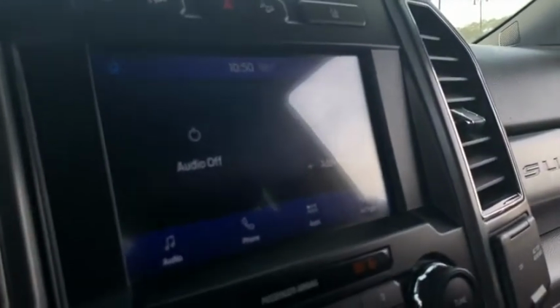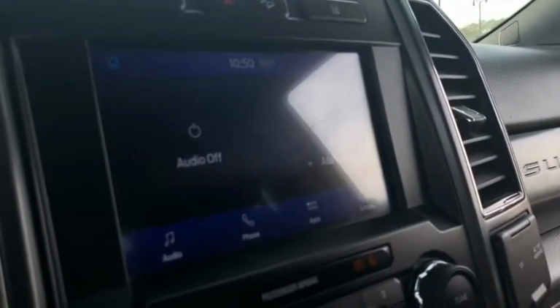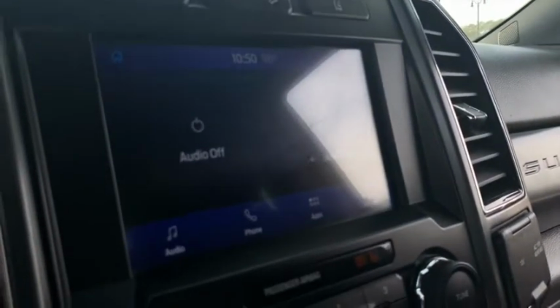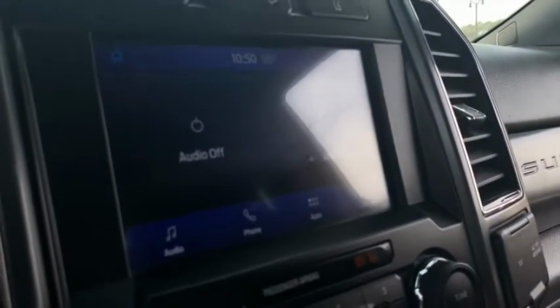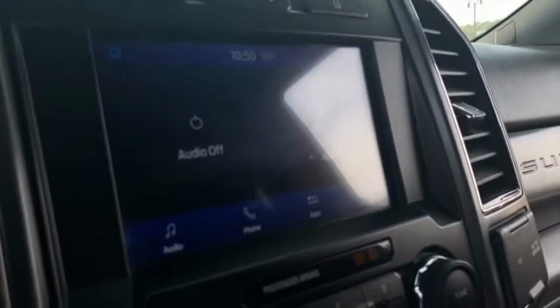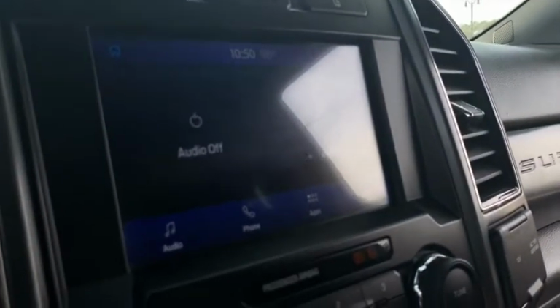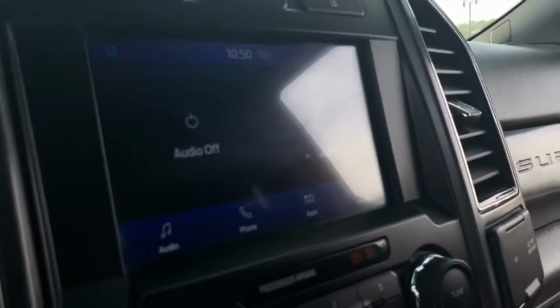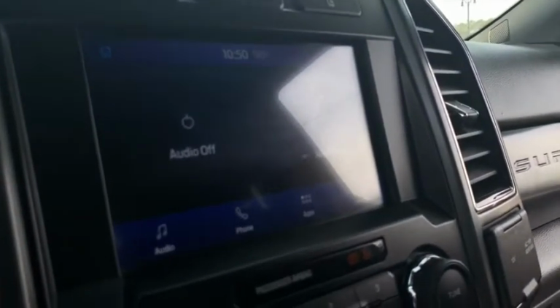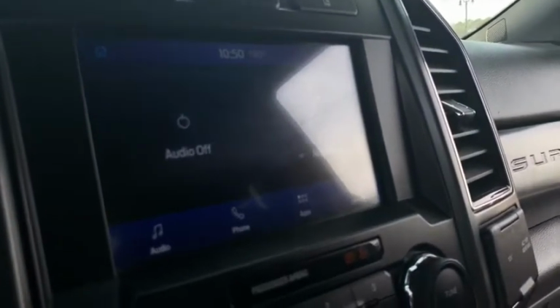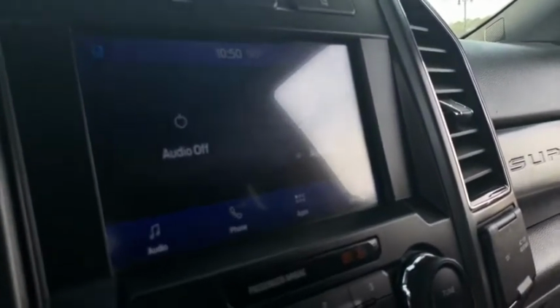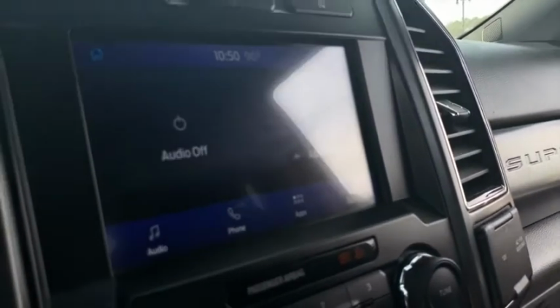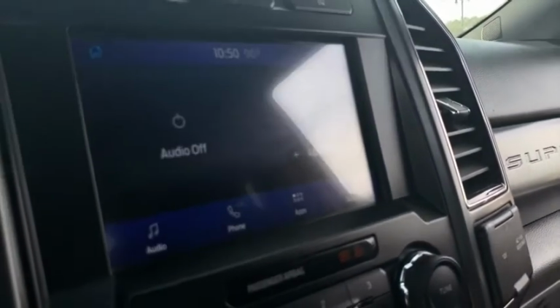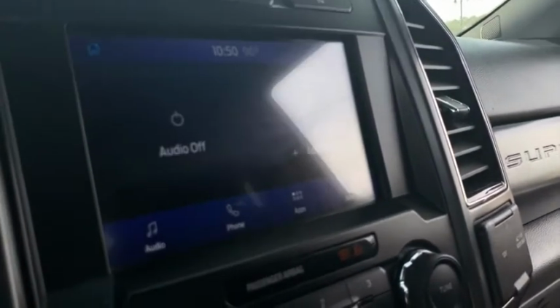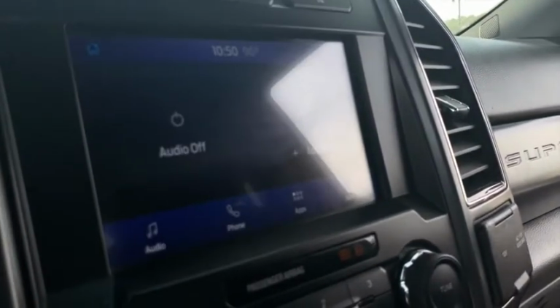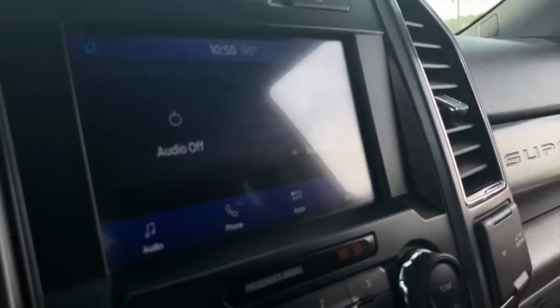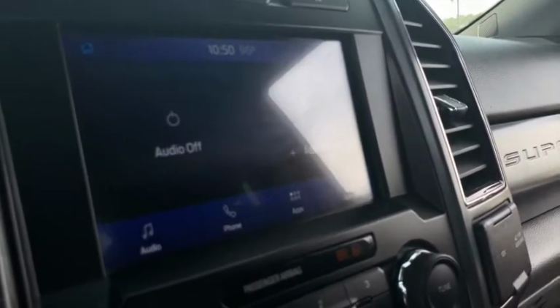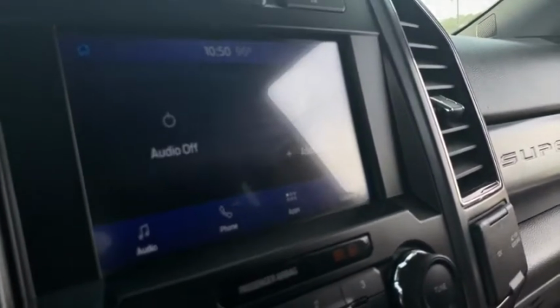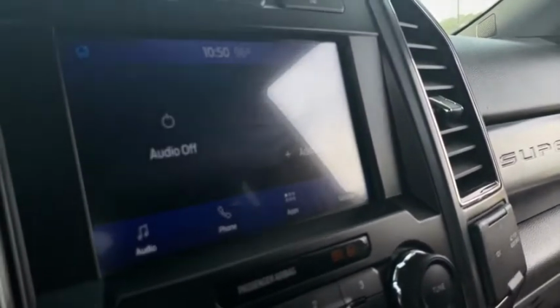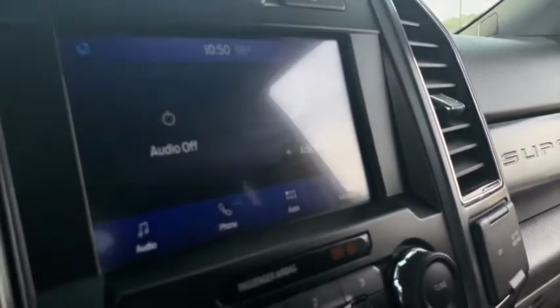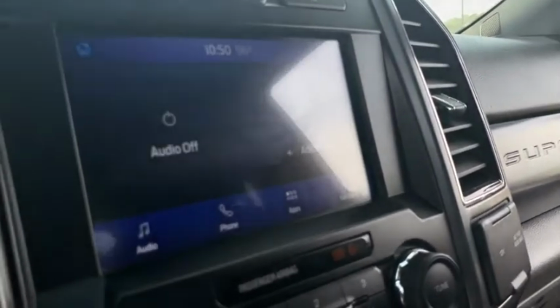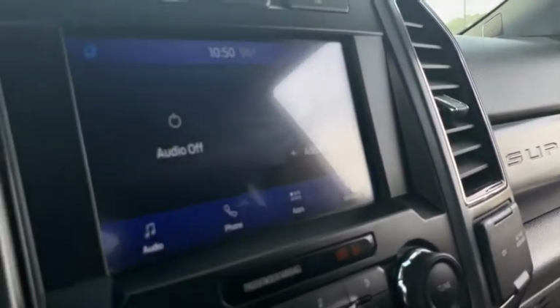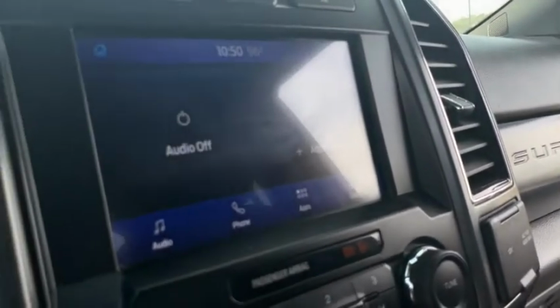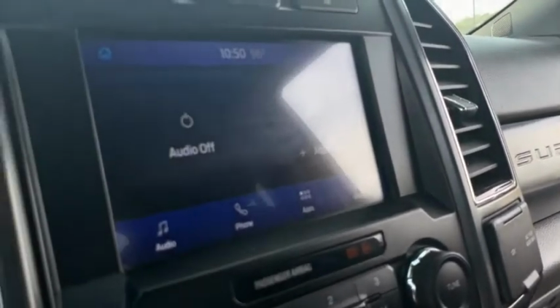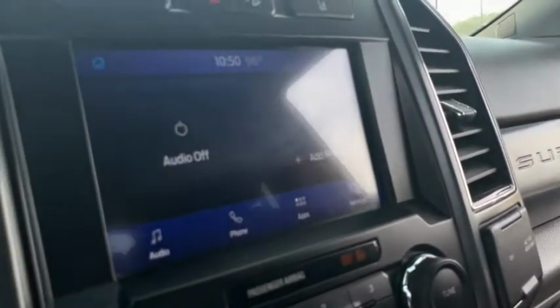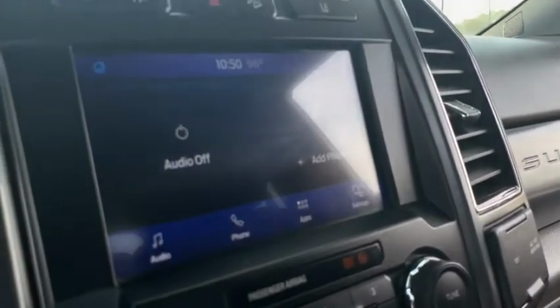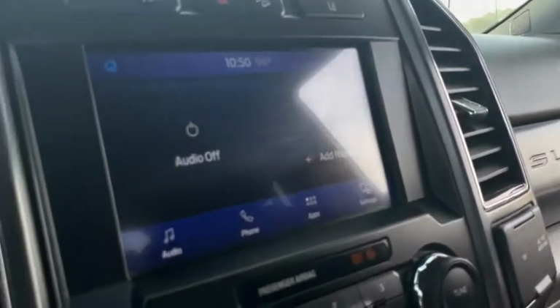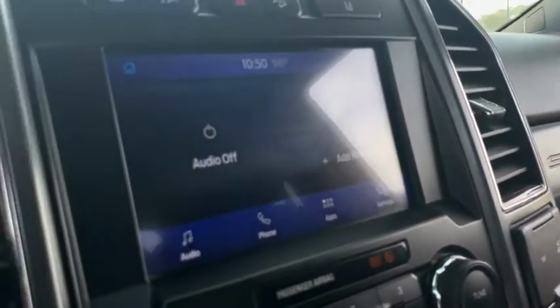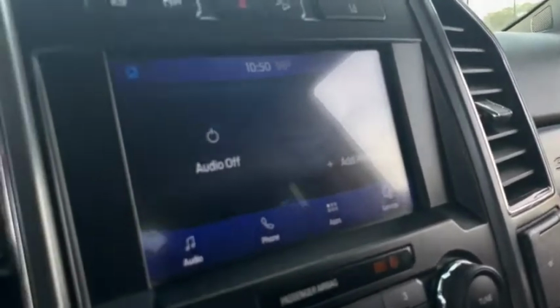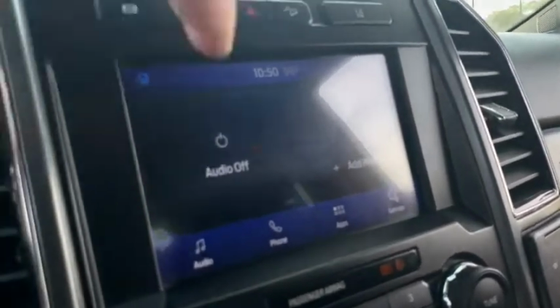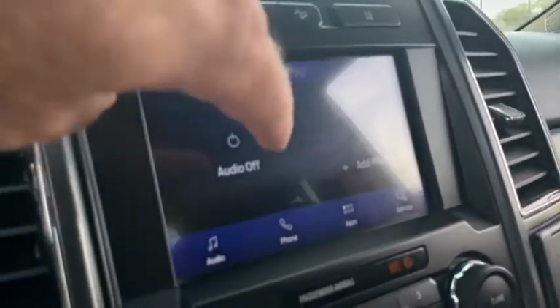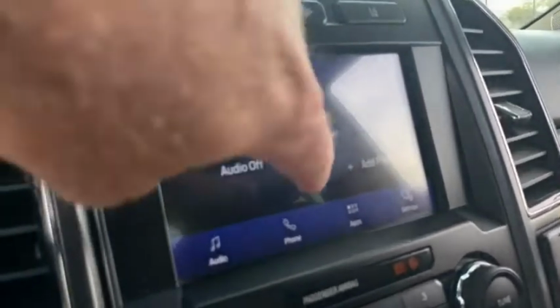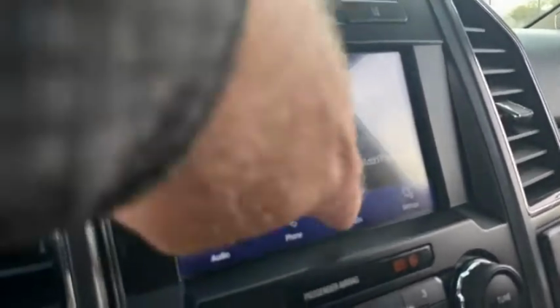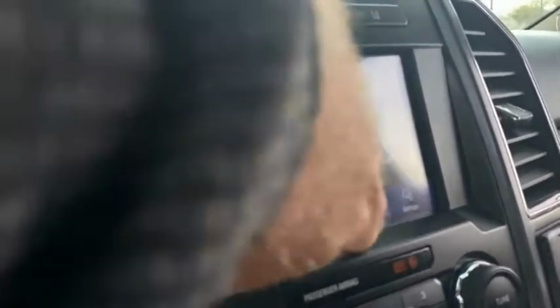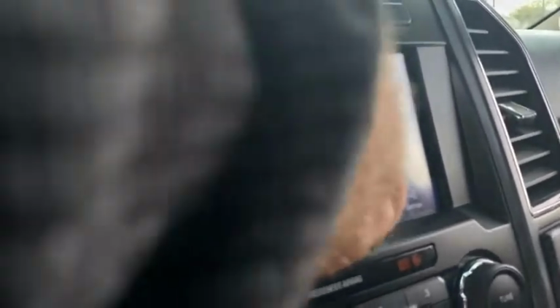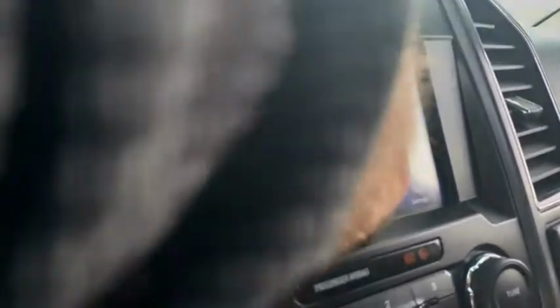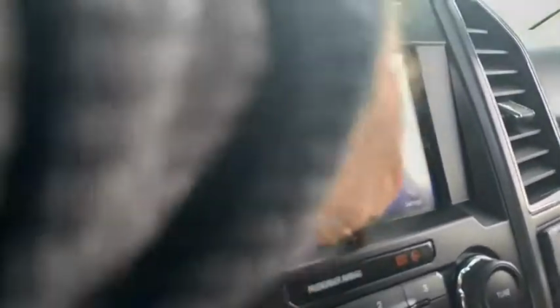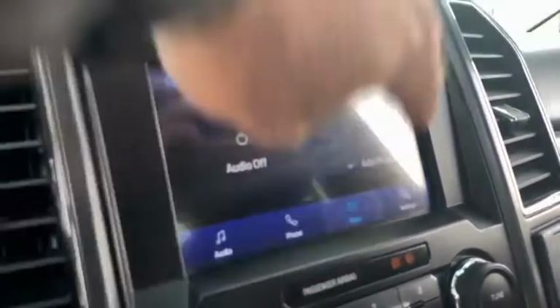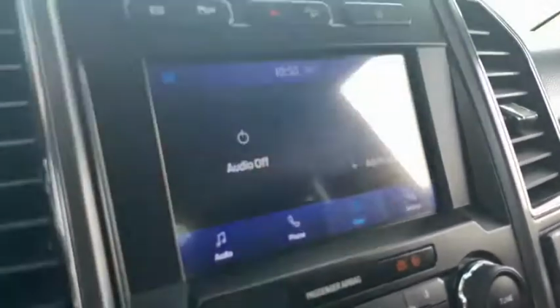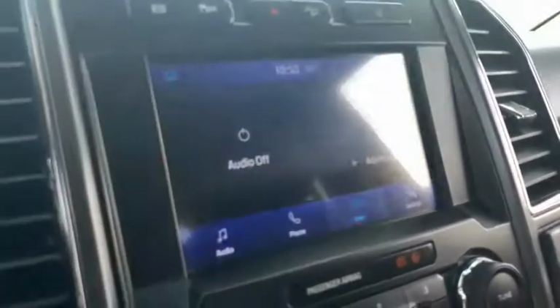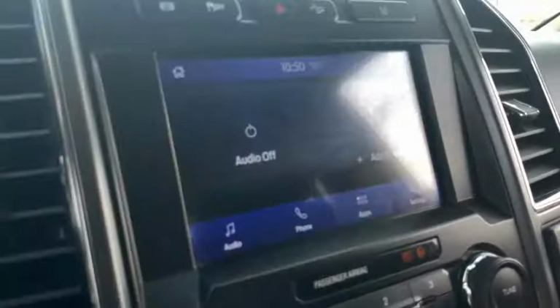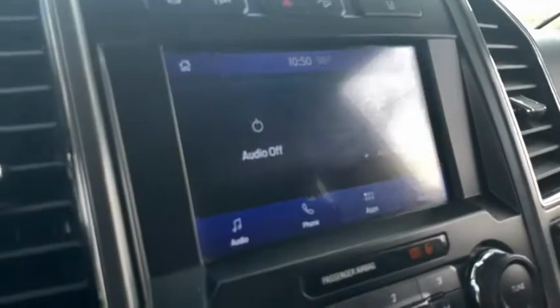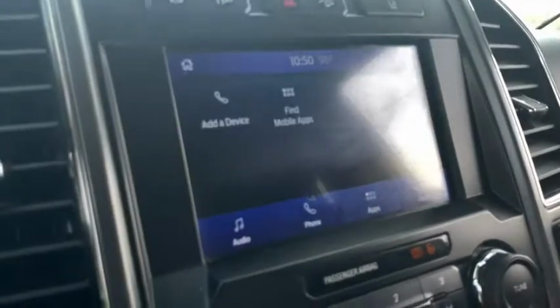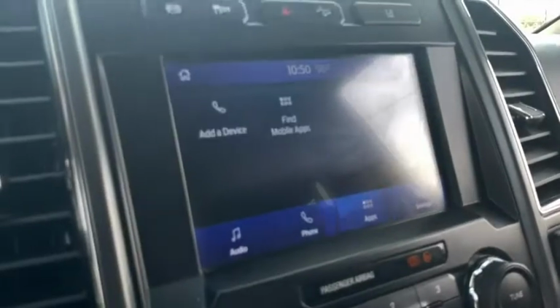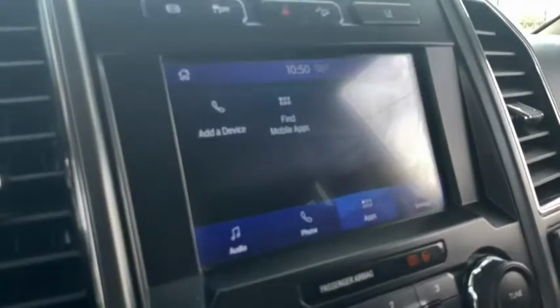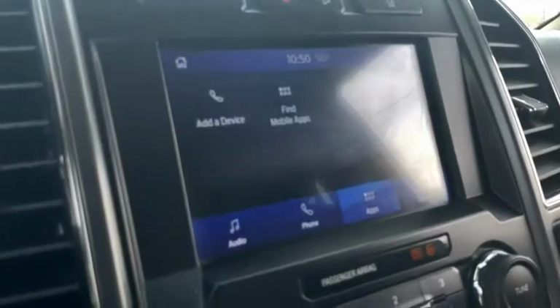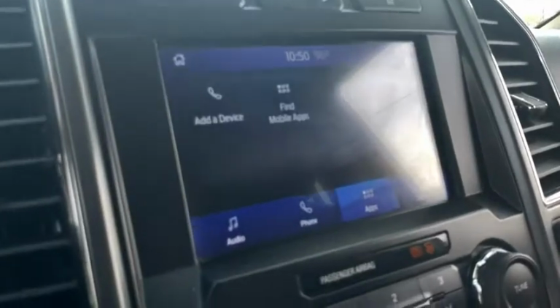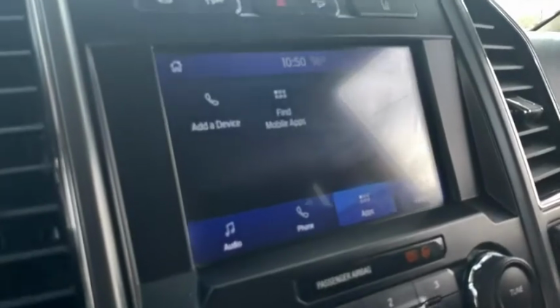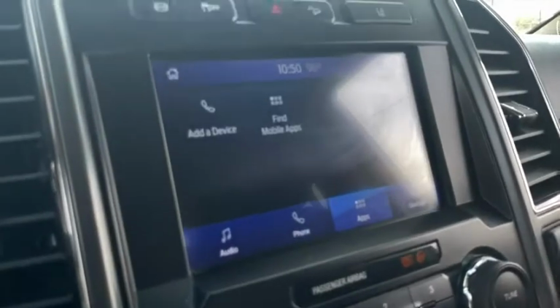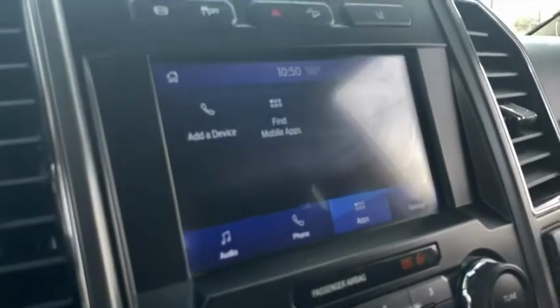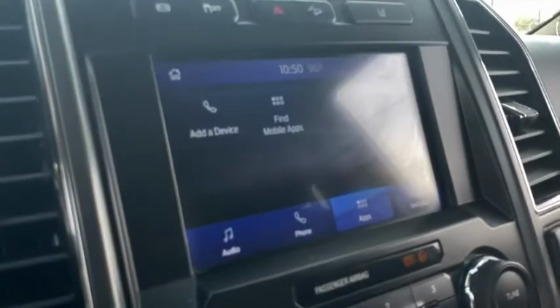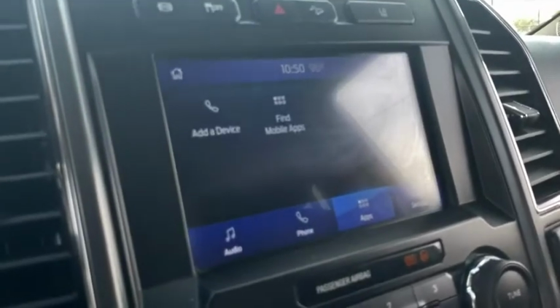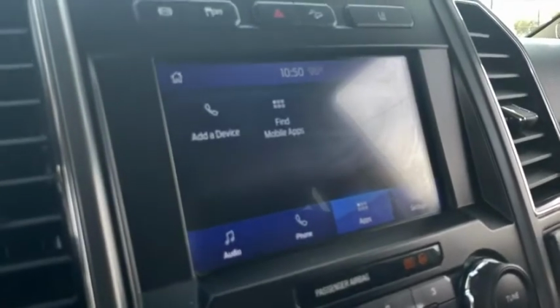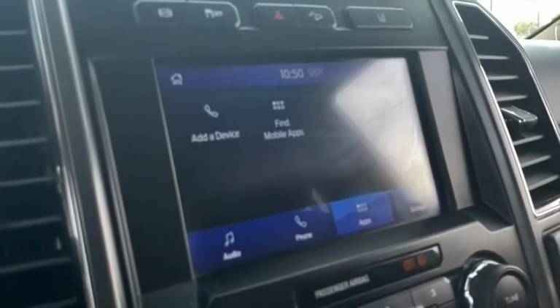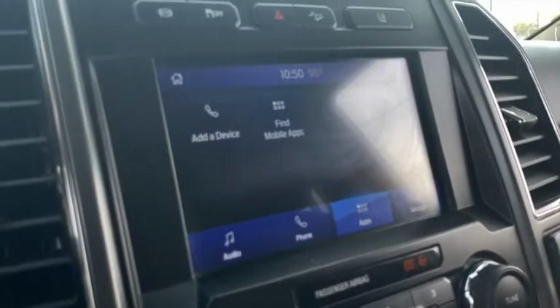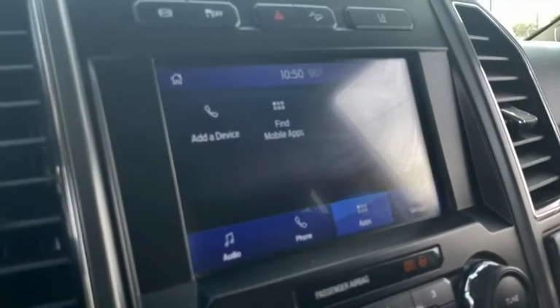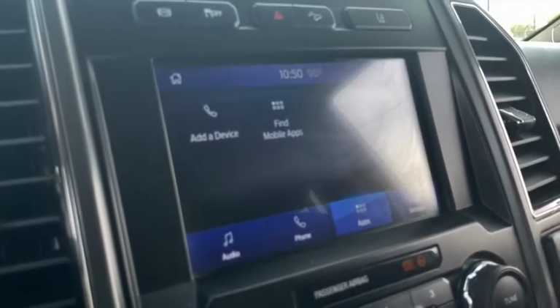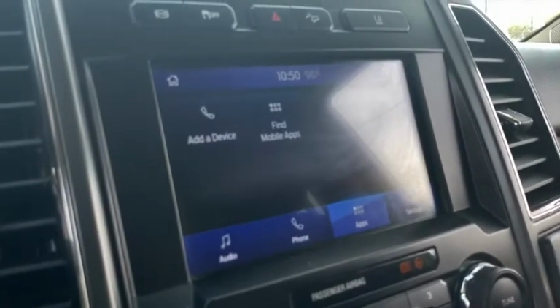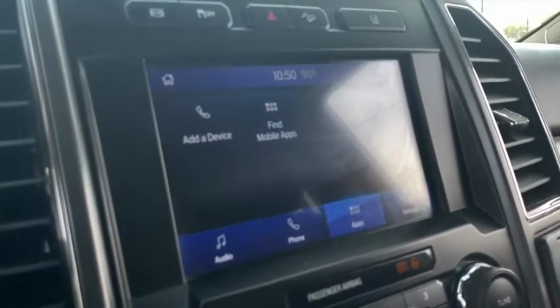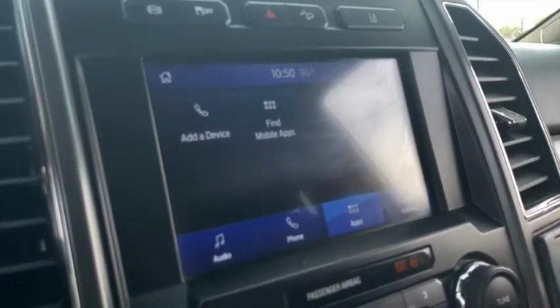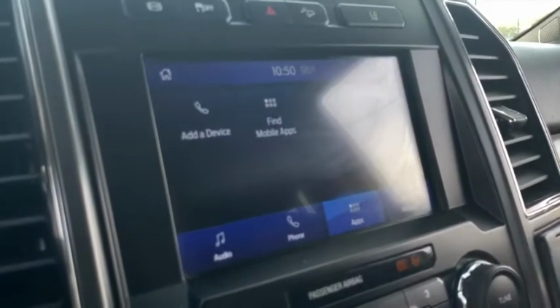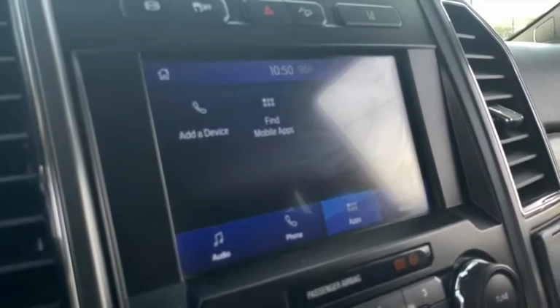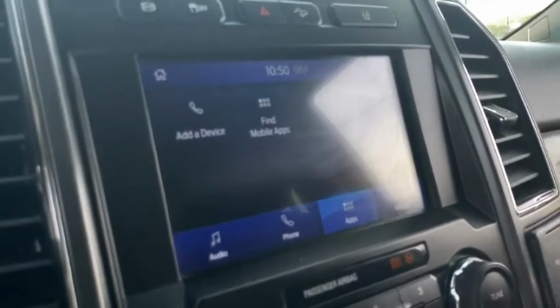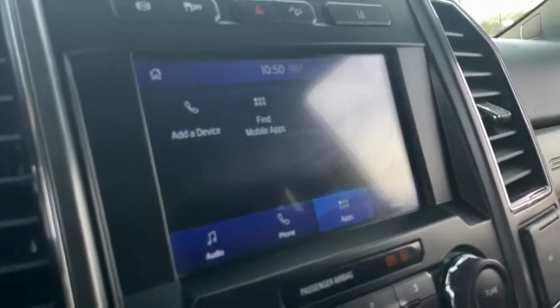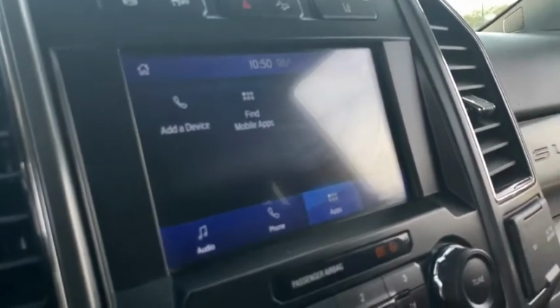You've got your LCD touchscreen, MP3, Bluetooth — so you're ready. Full app center technology.